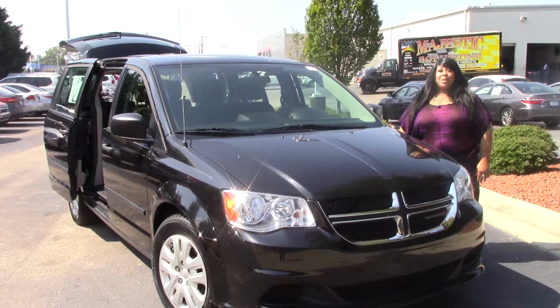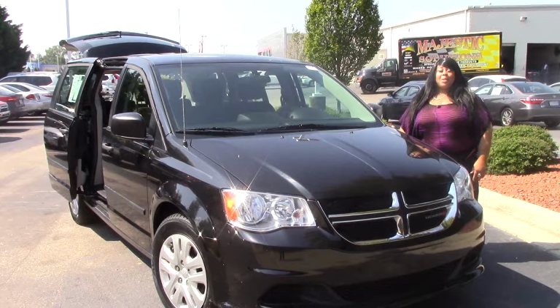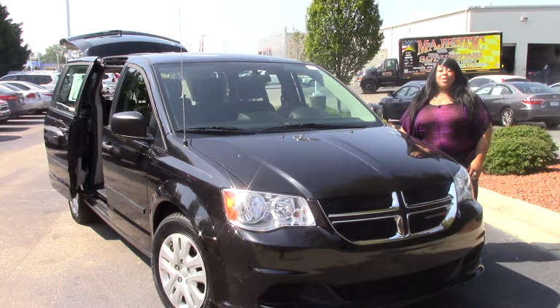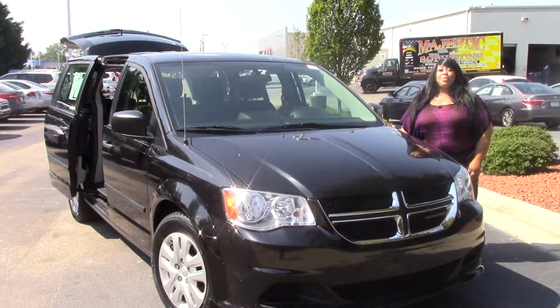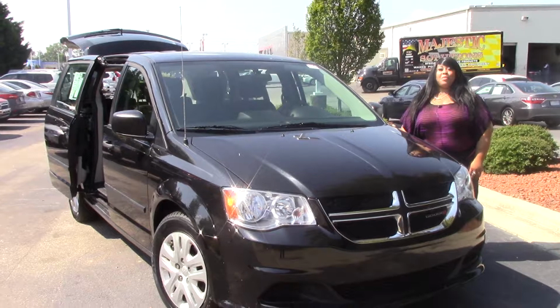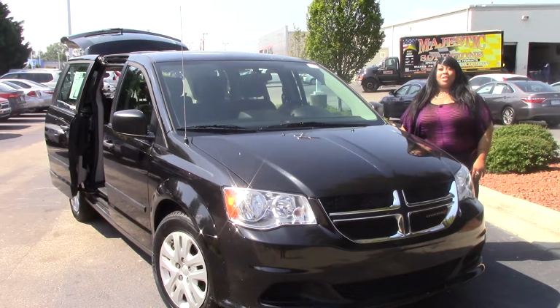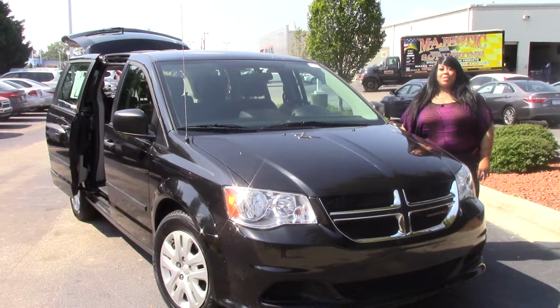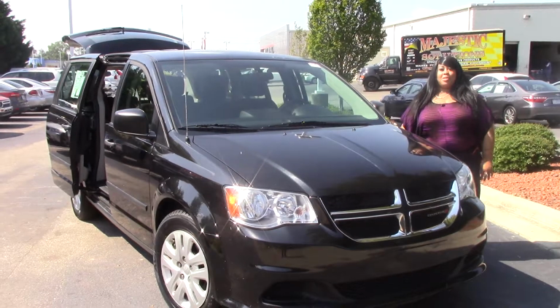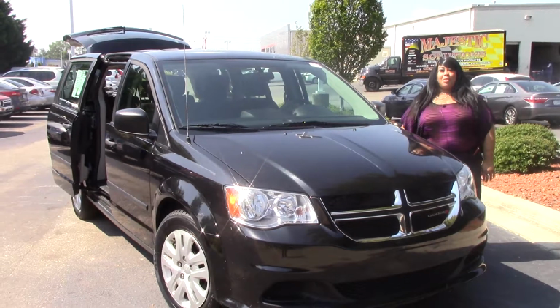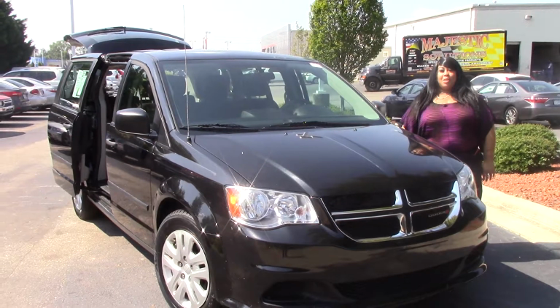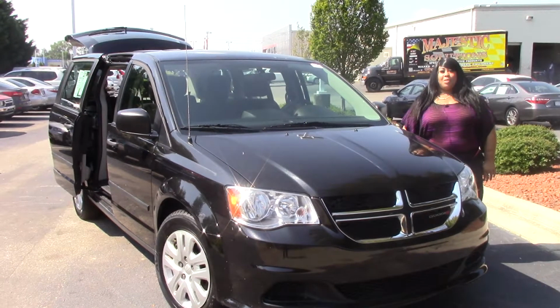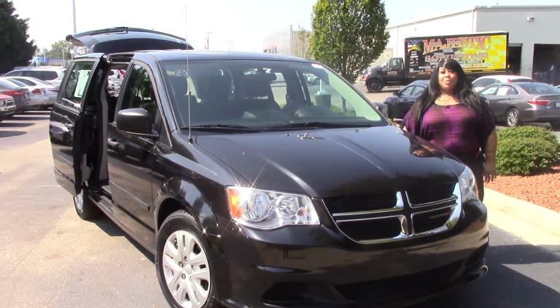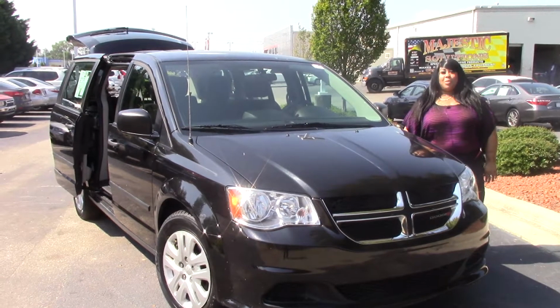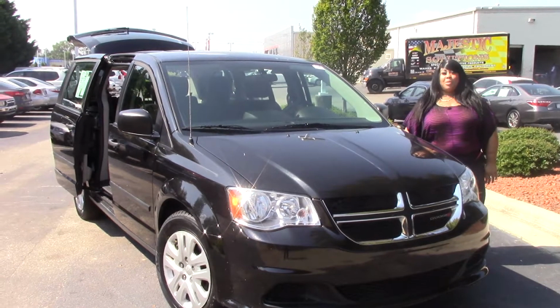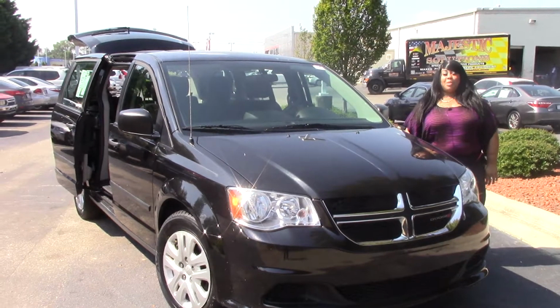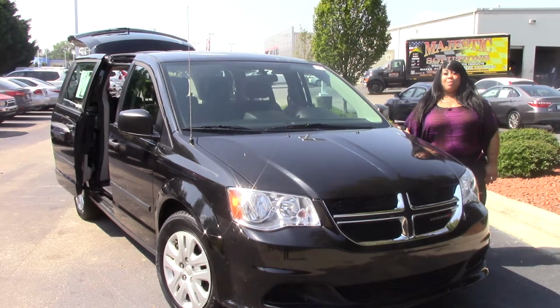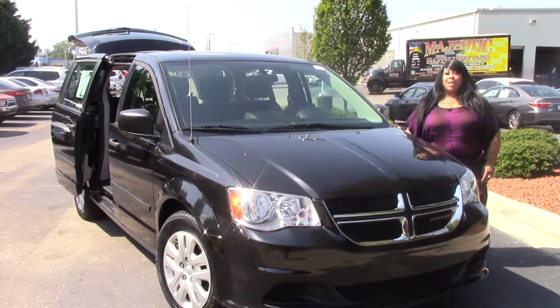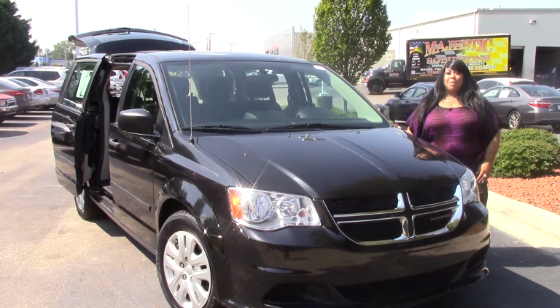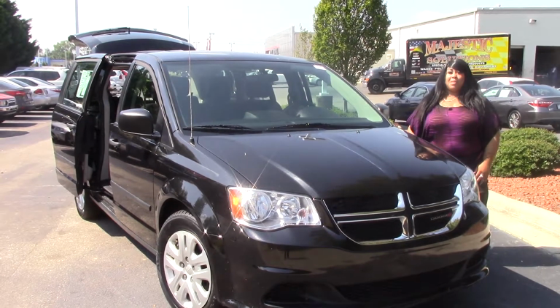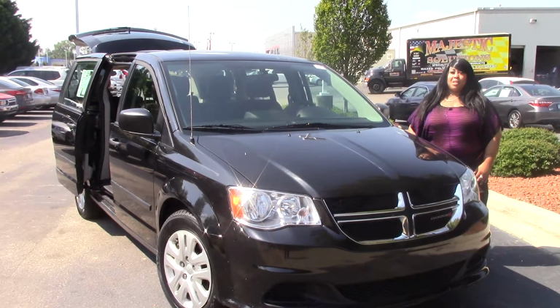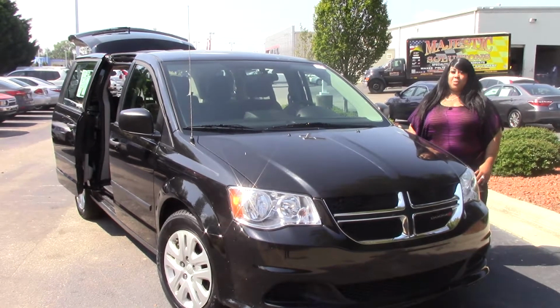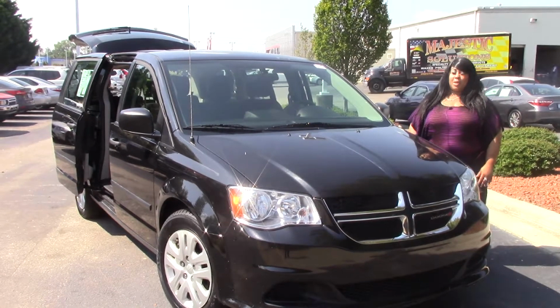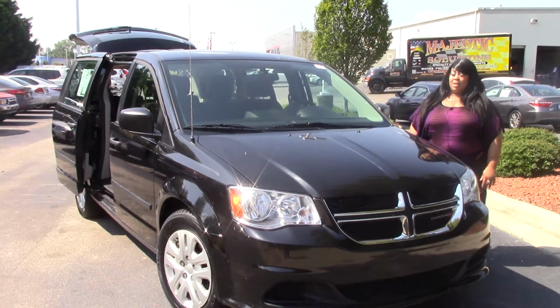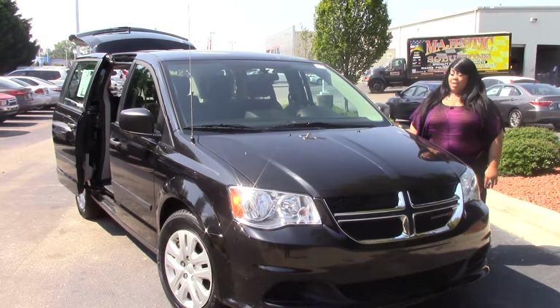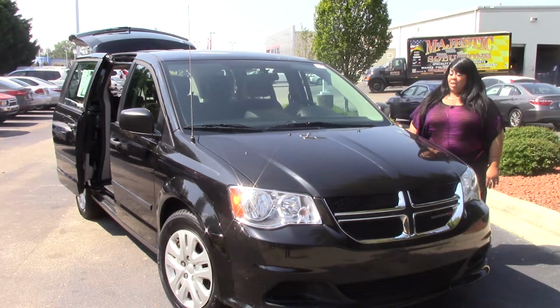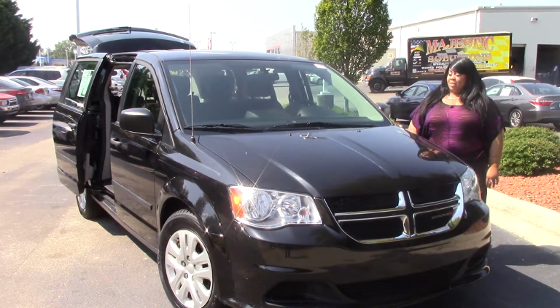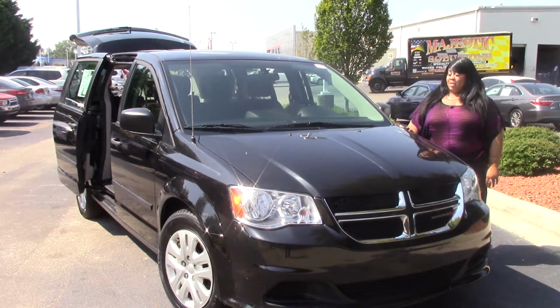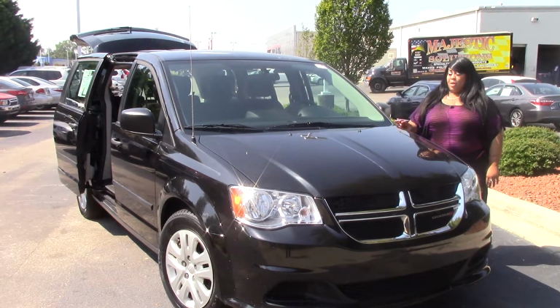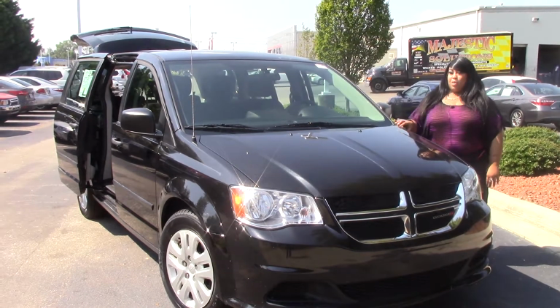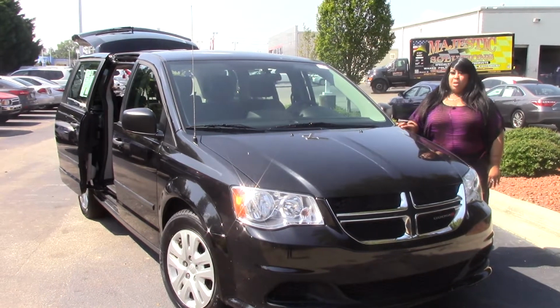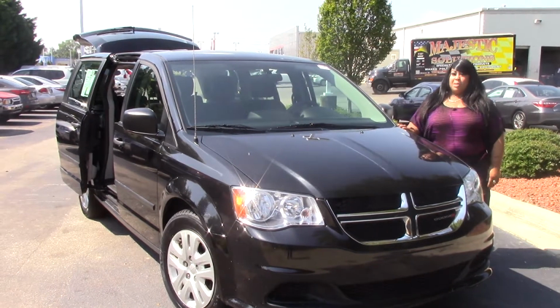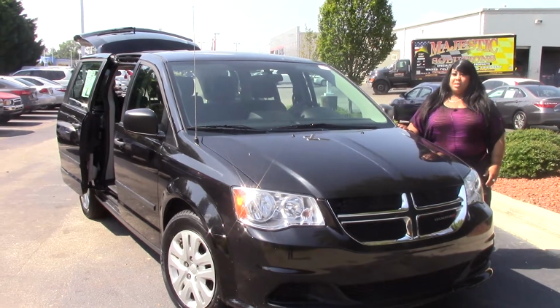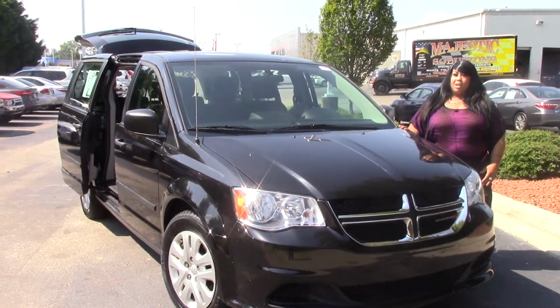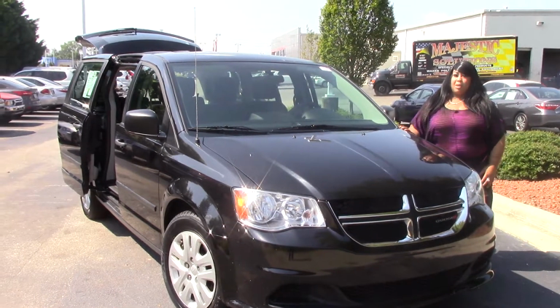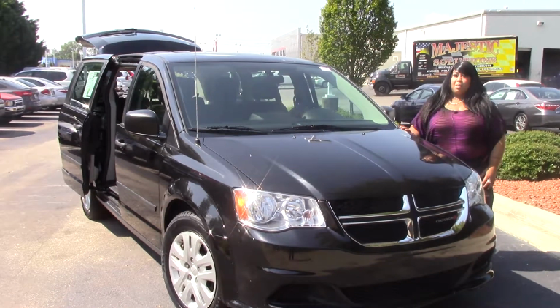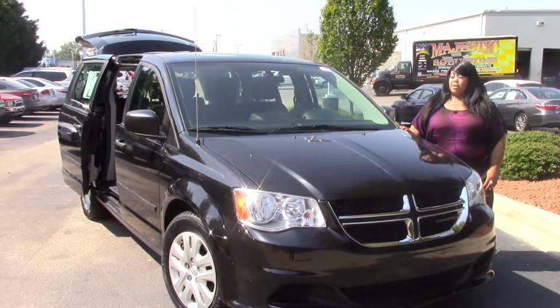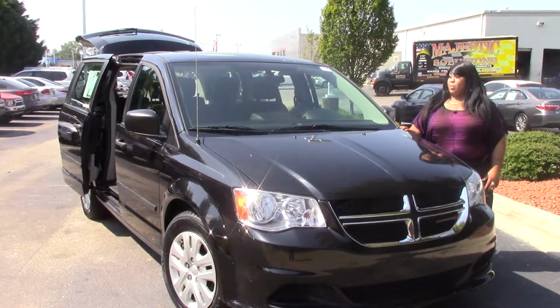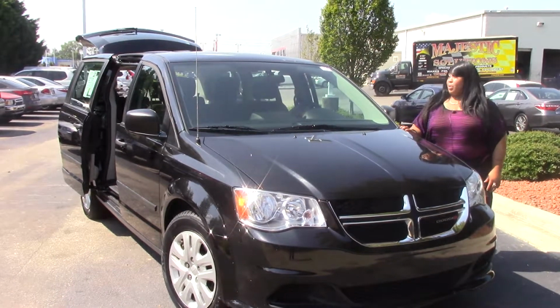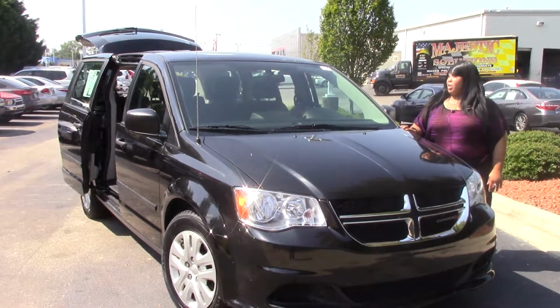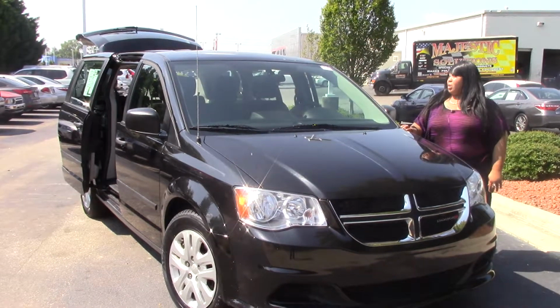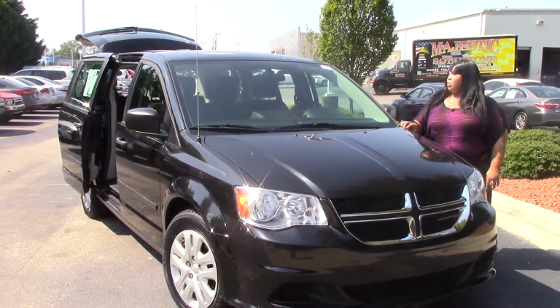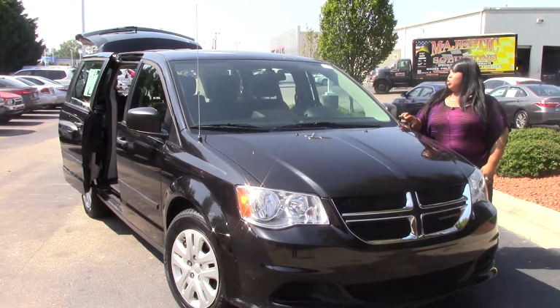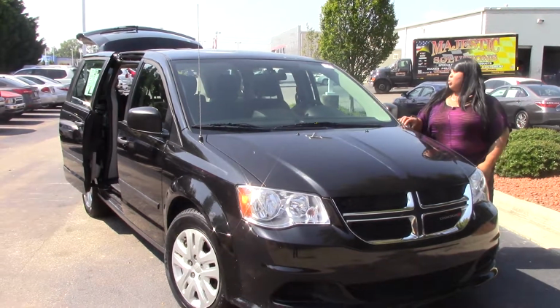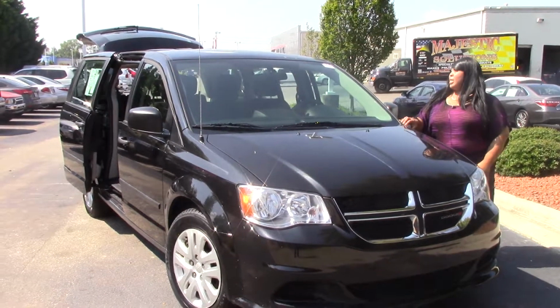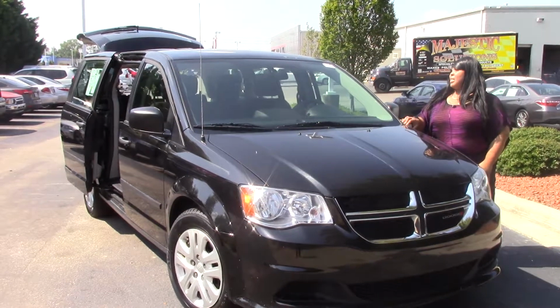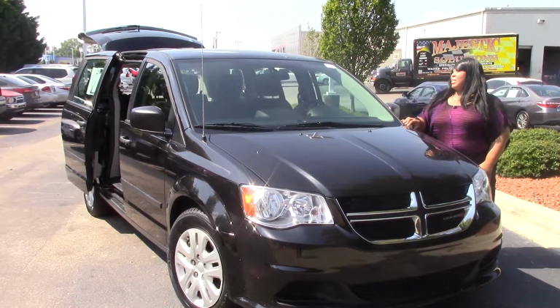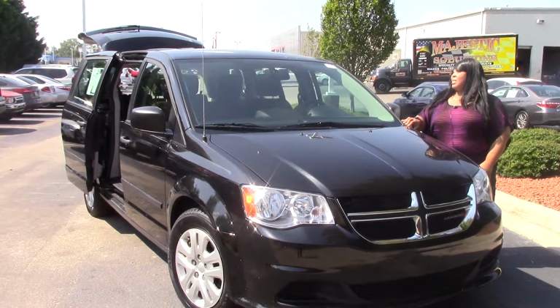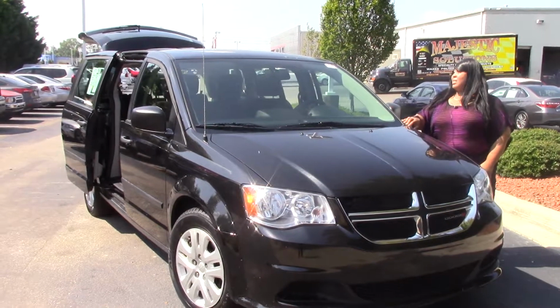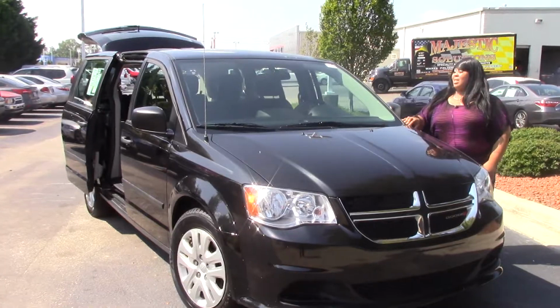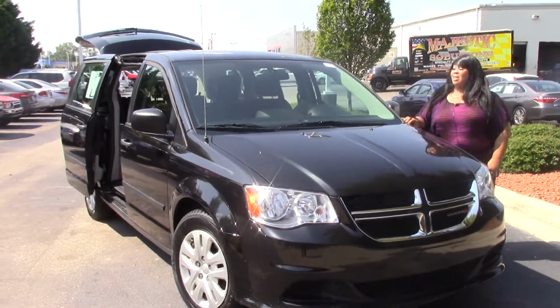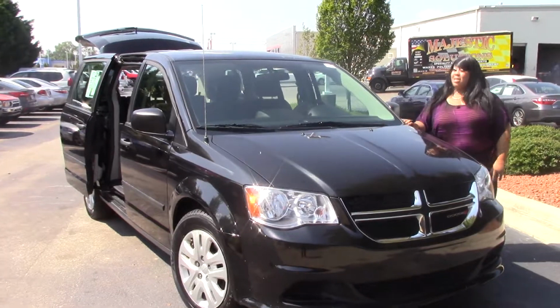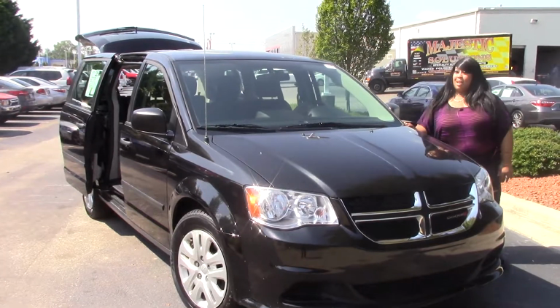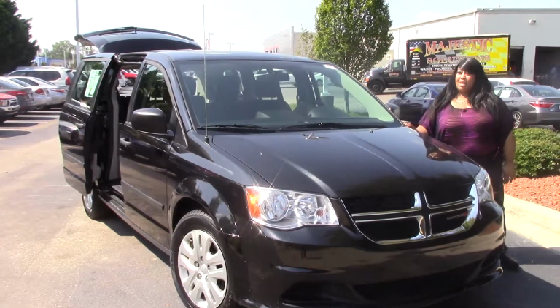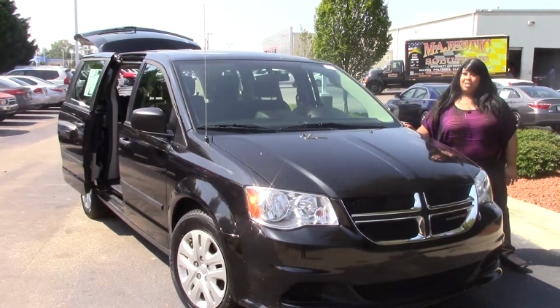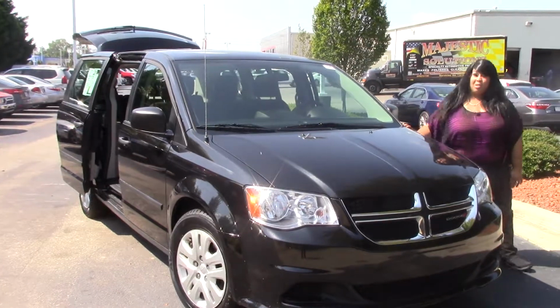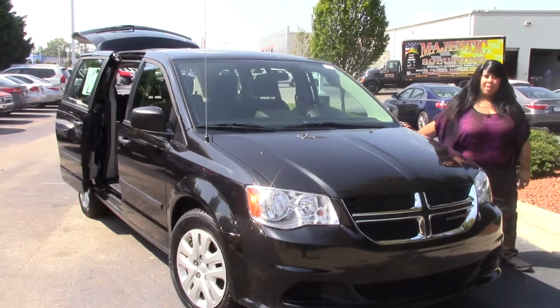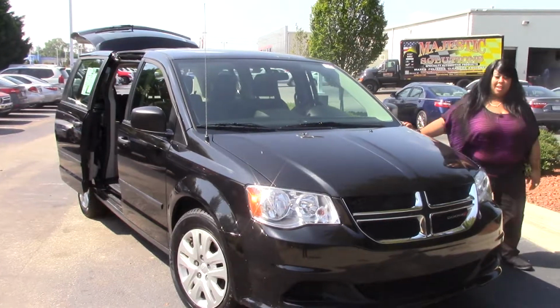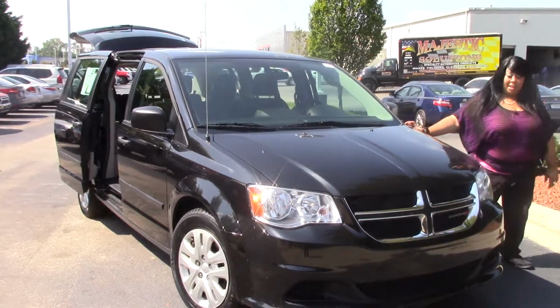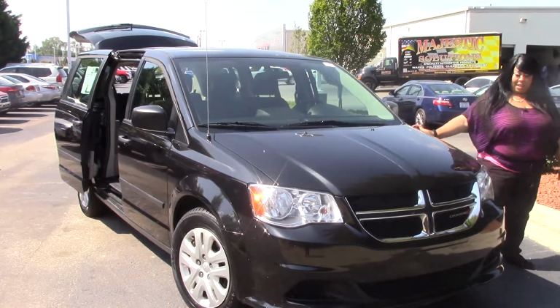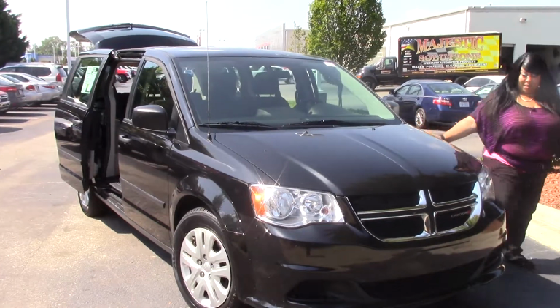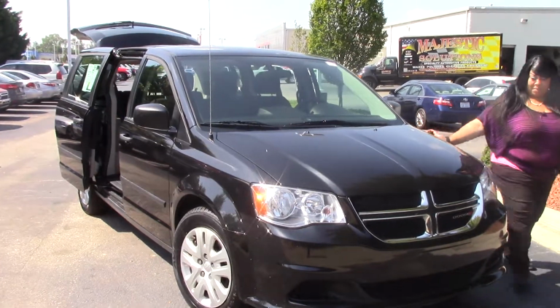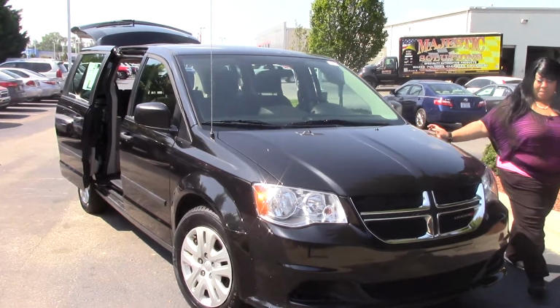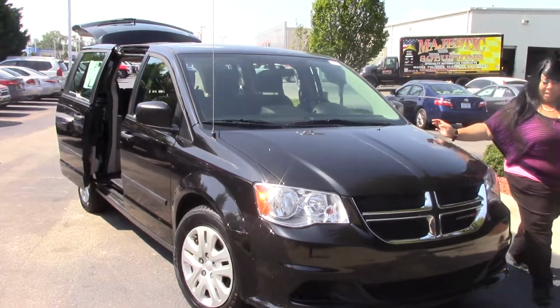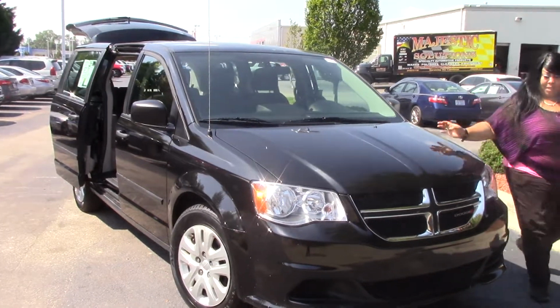Welcome to Hubert Vester Toyota and Wilson. My name is Edwina. Today we're going to be talking about the pre-owned 2016 Dodge Grand Caravan.